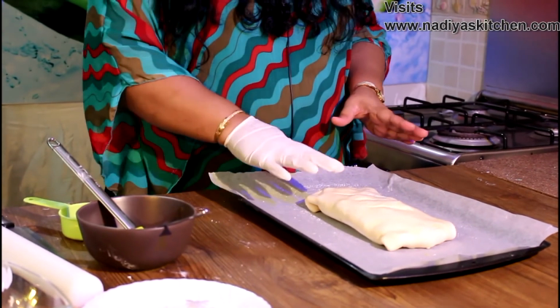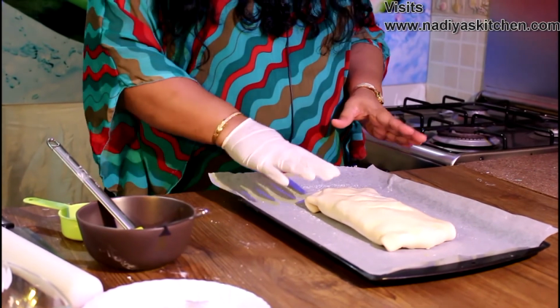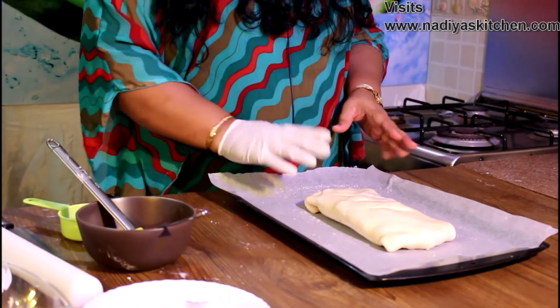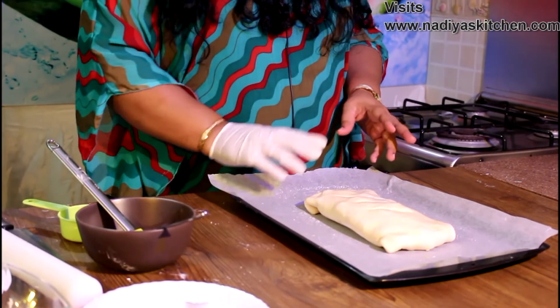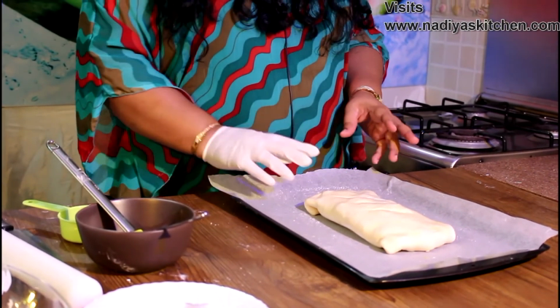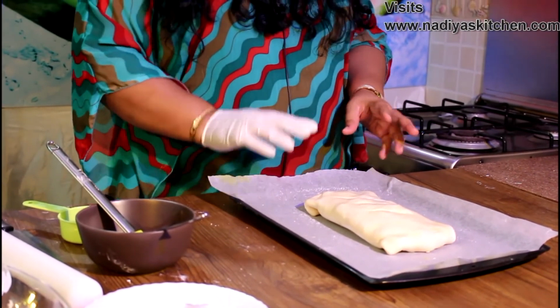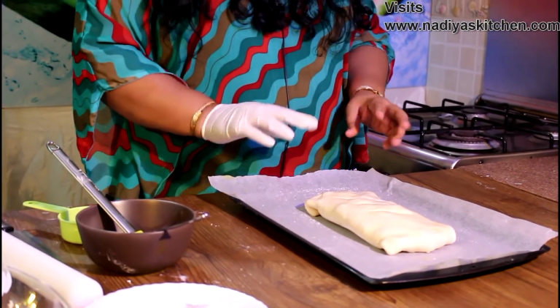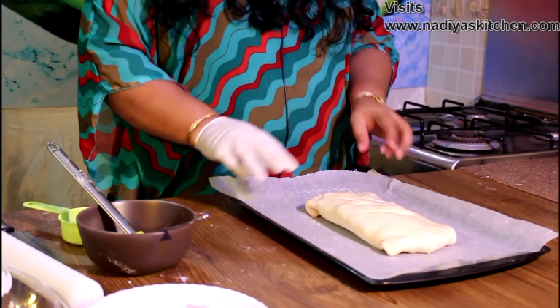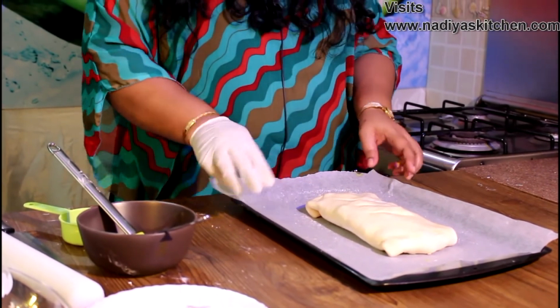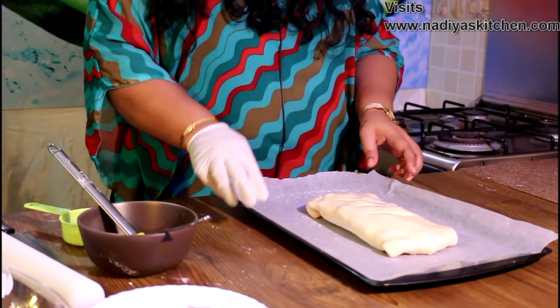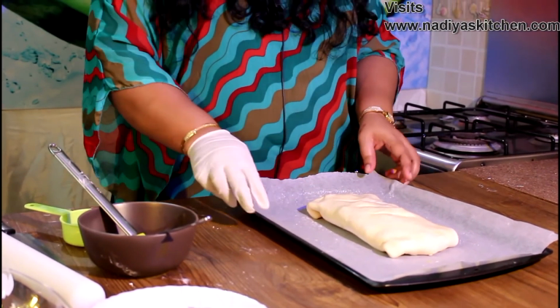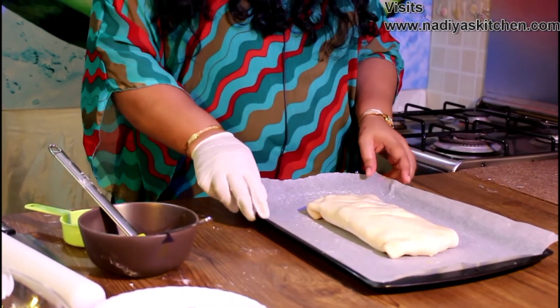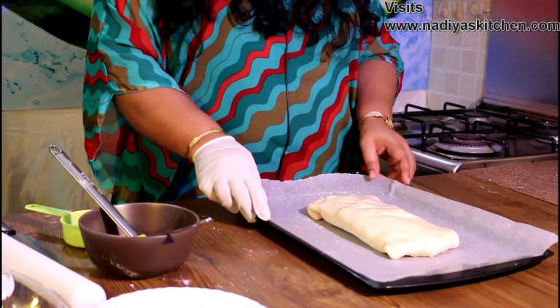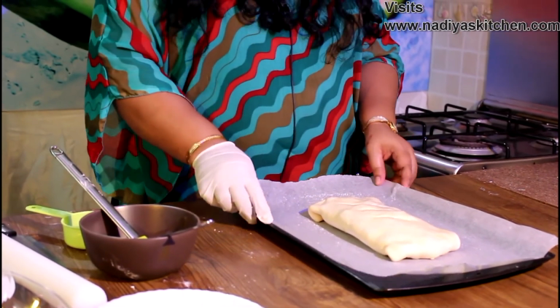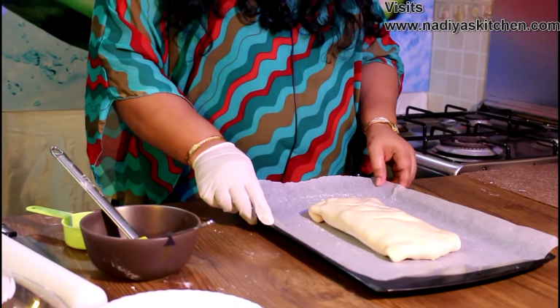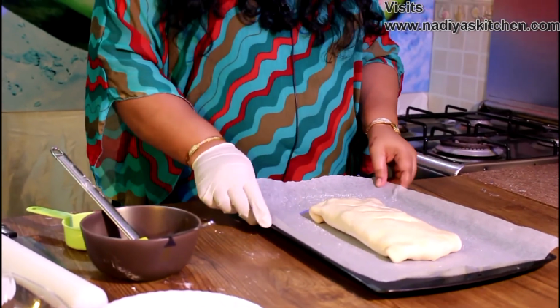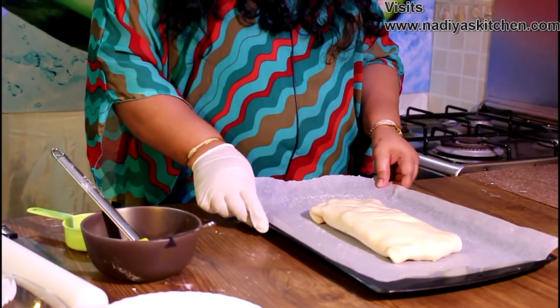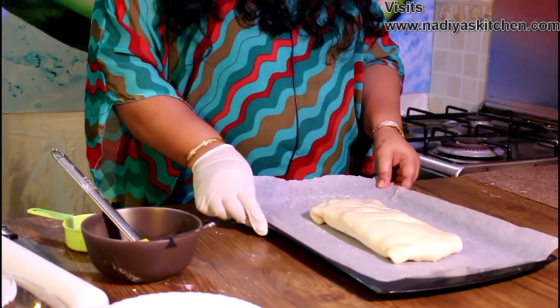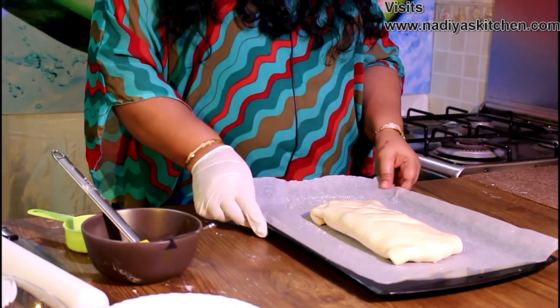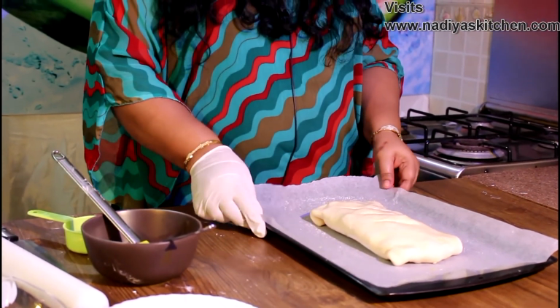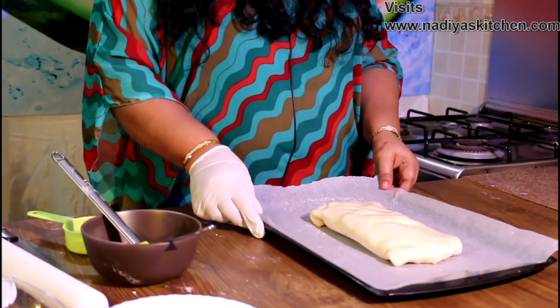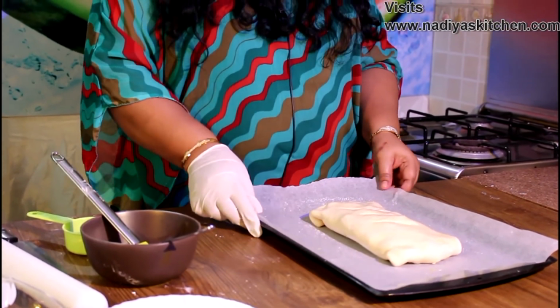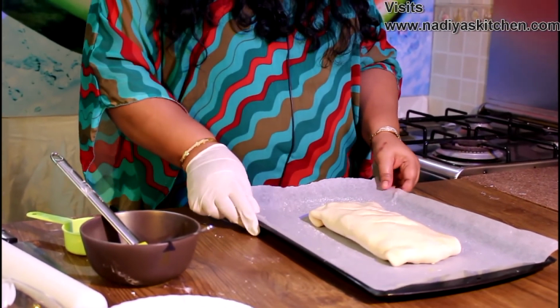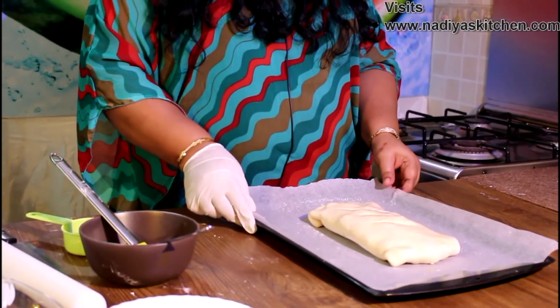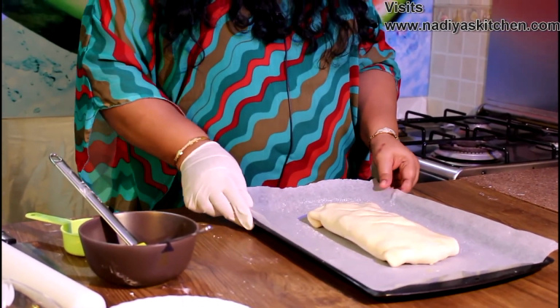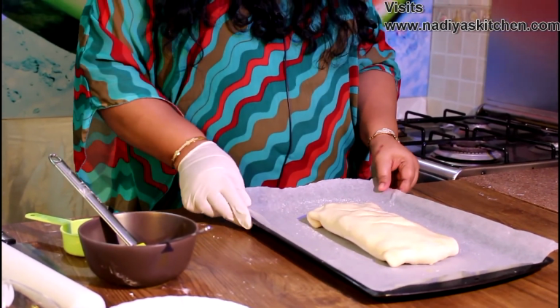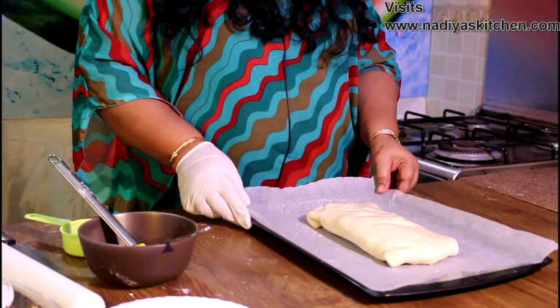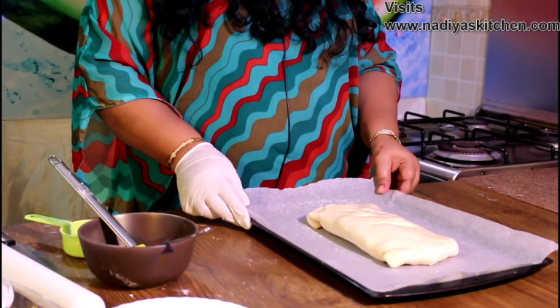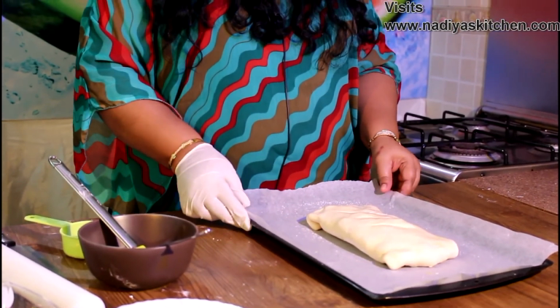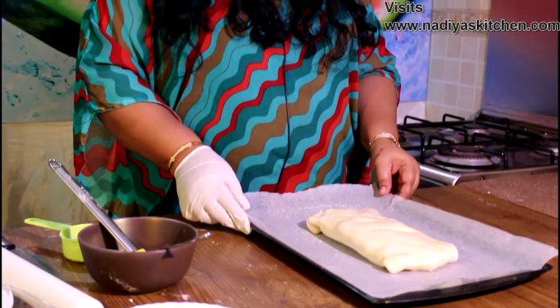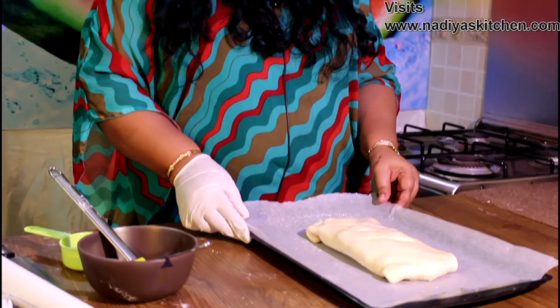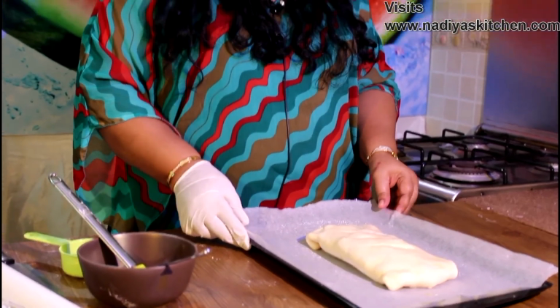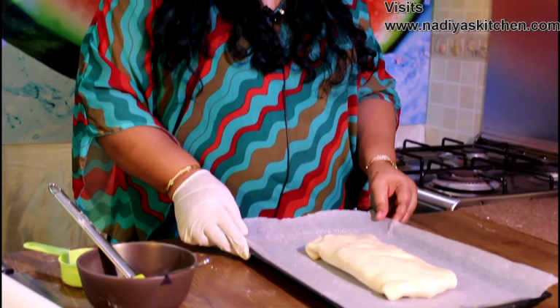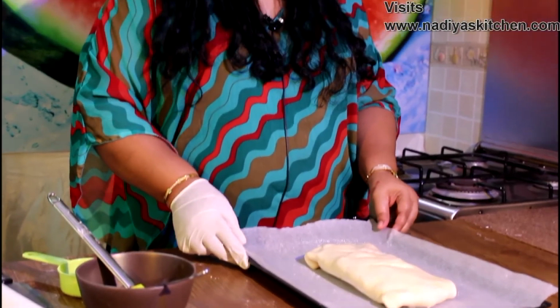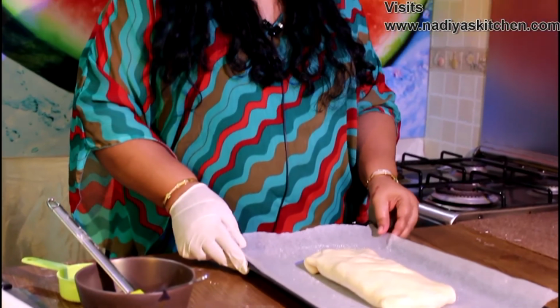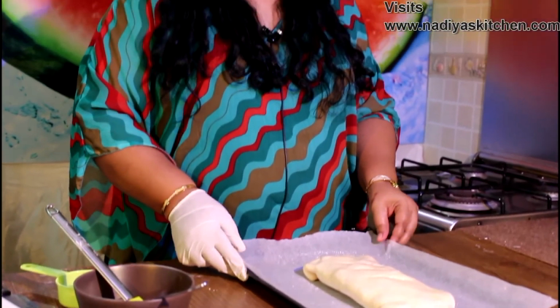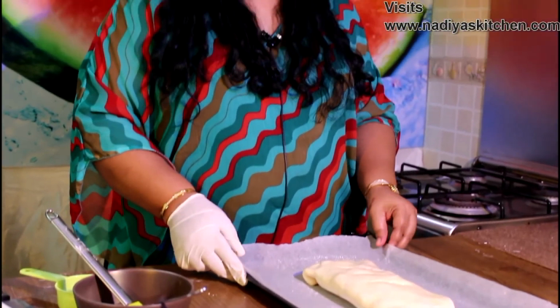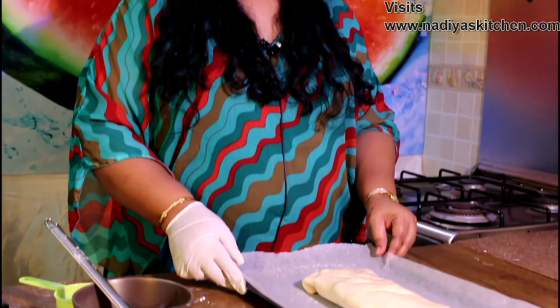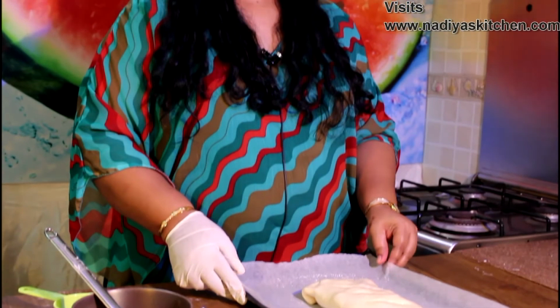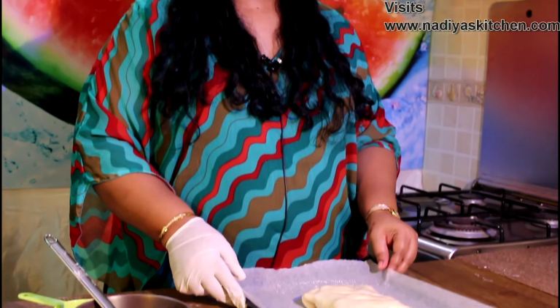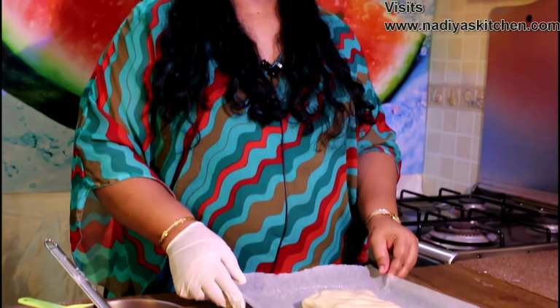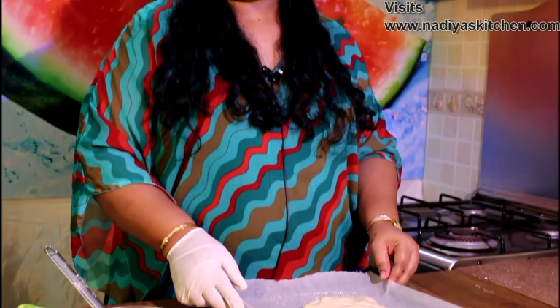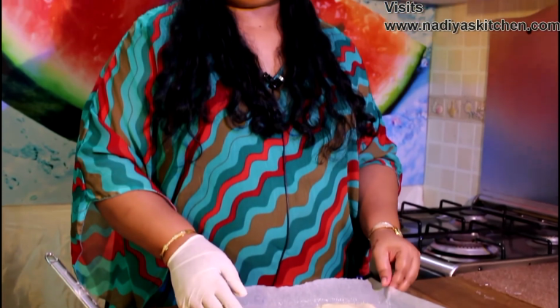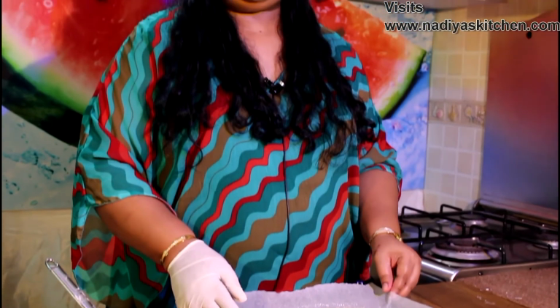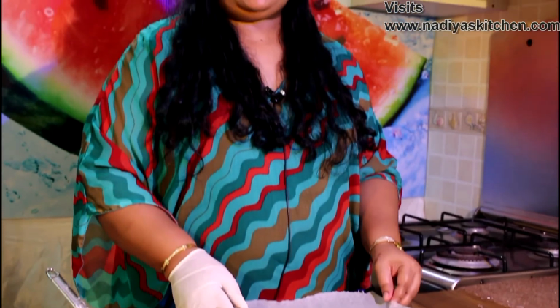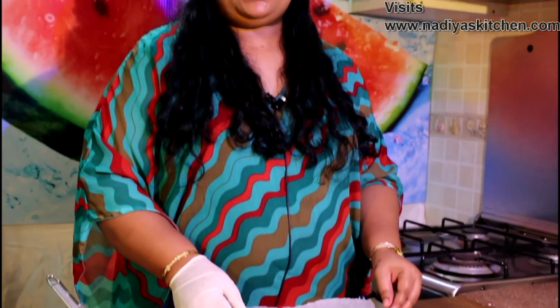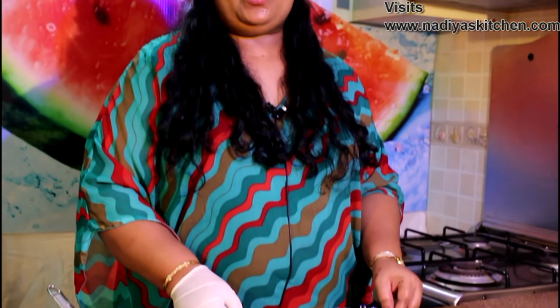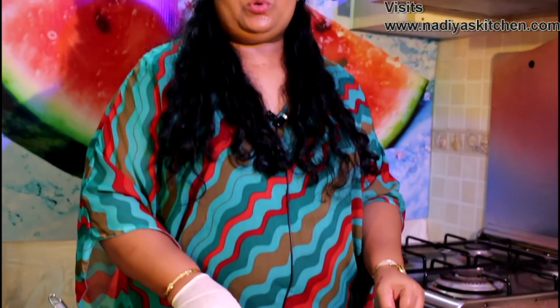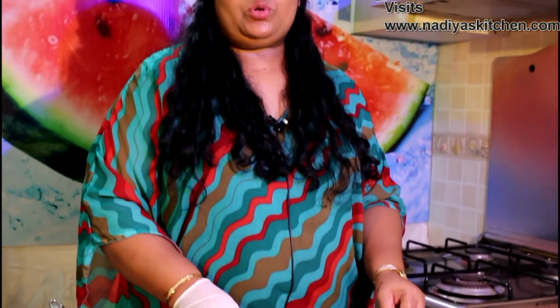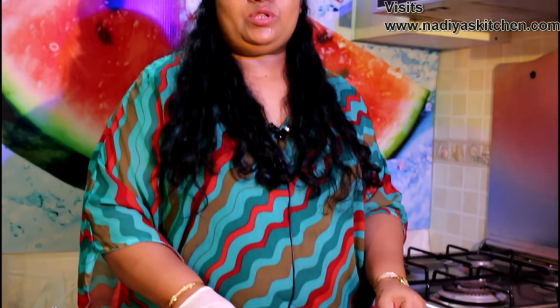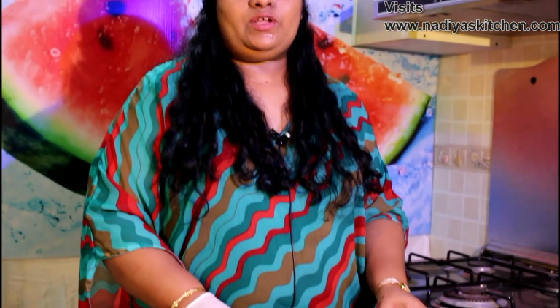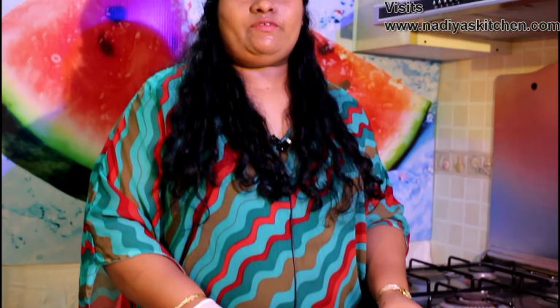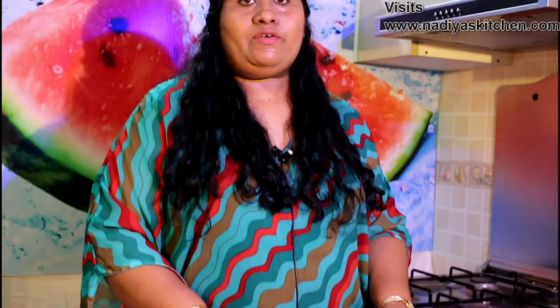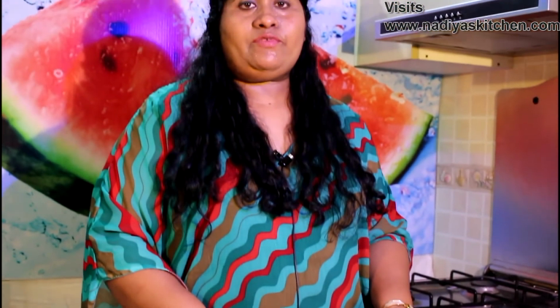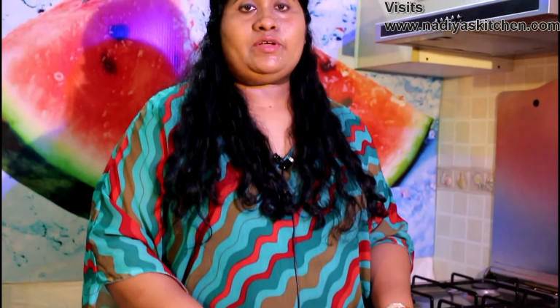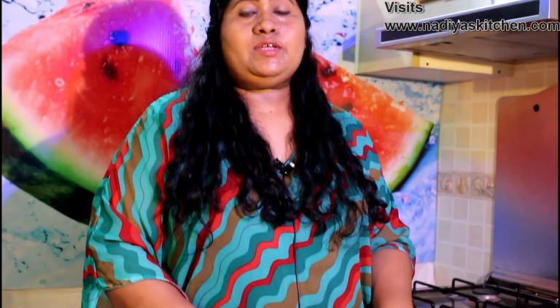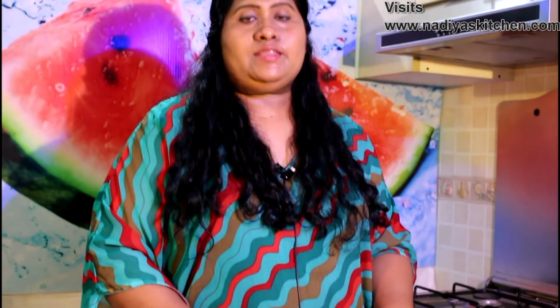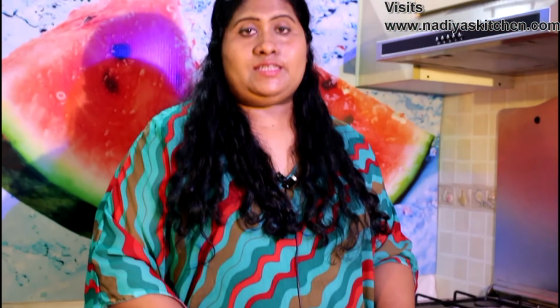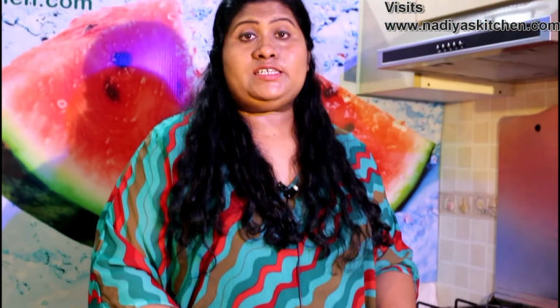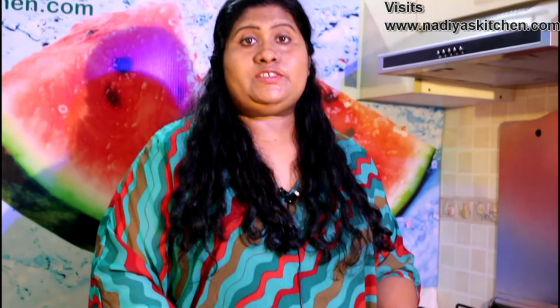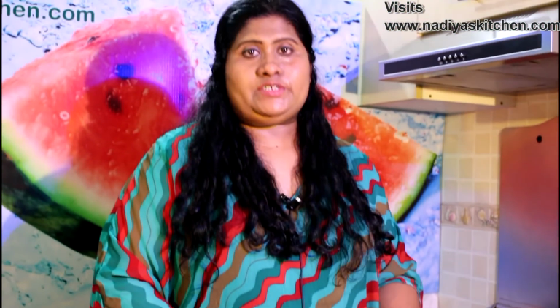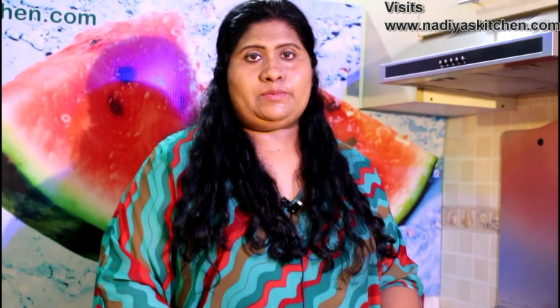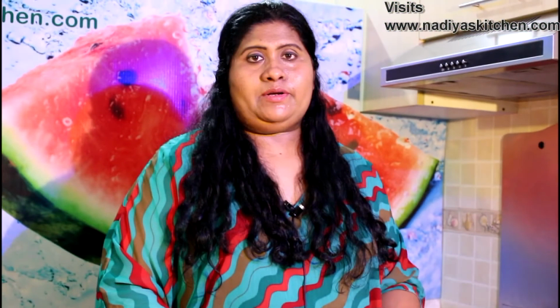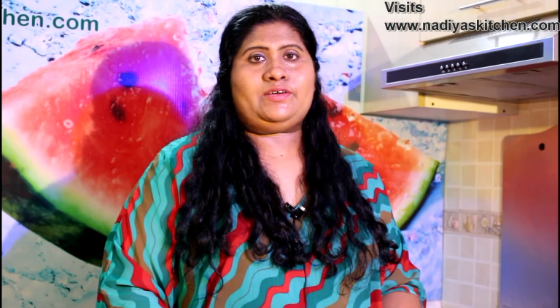The strudel bakes at about 200 degrees Celsius for about 30 minutes.